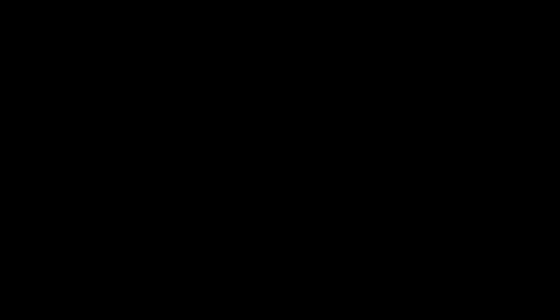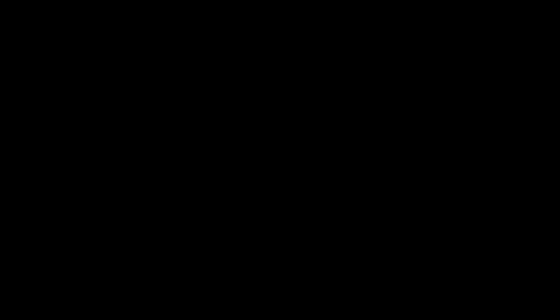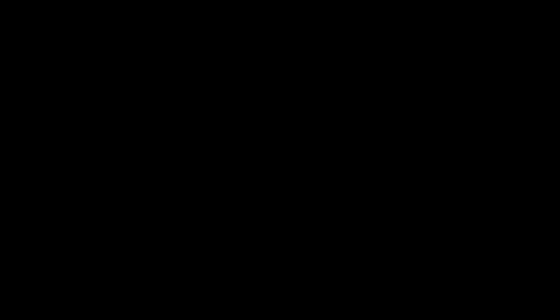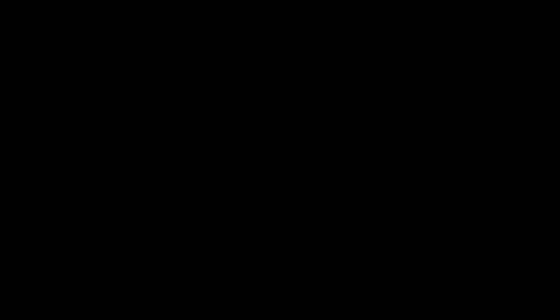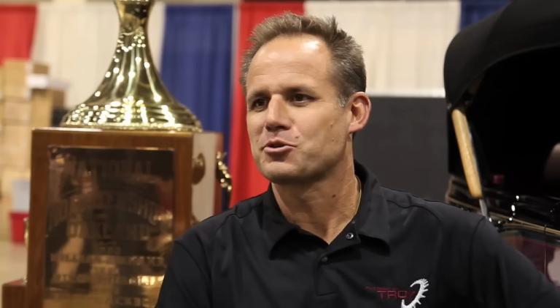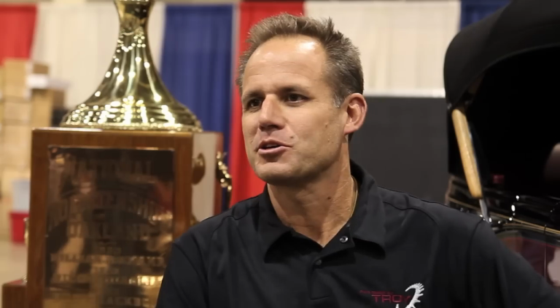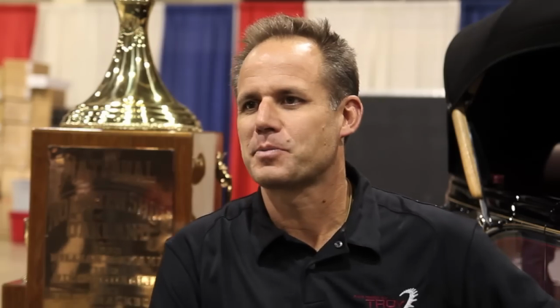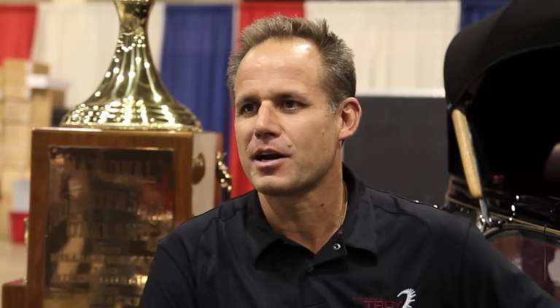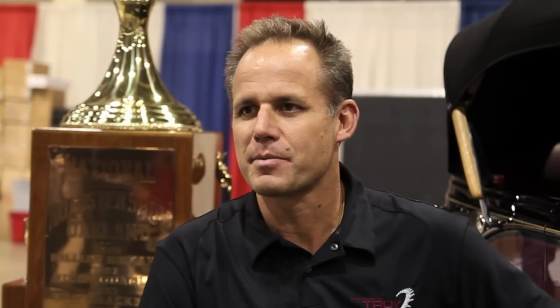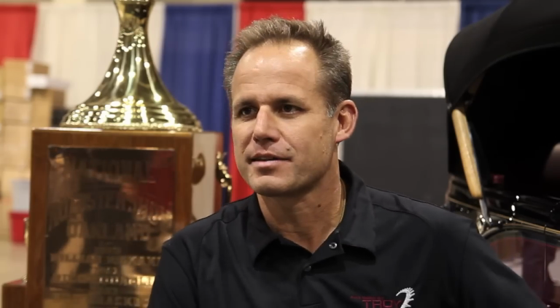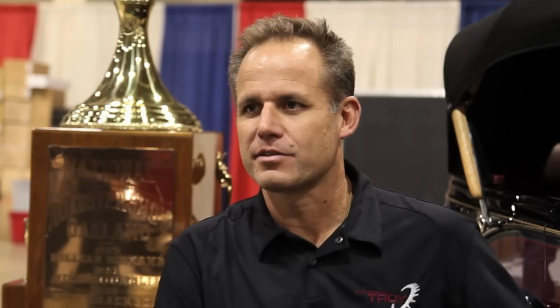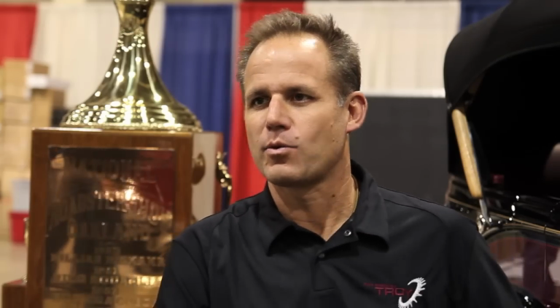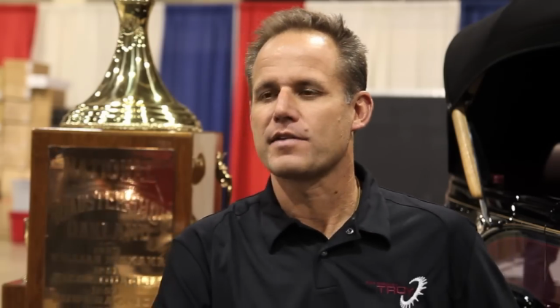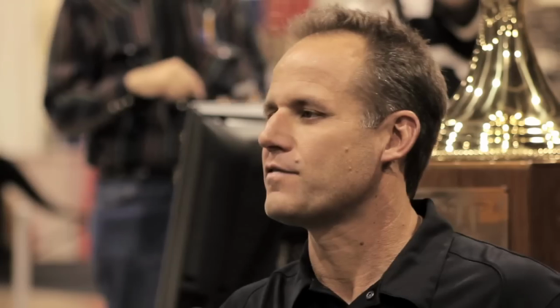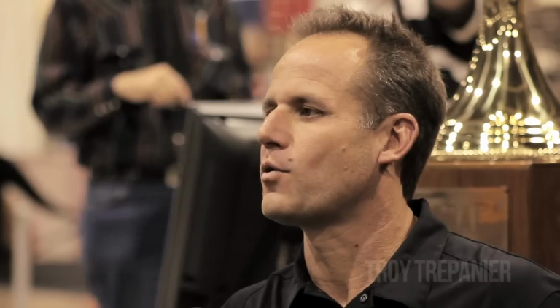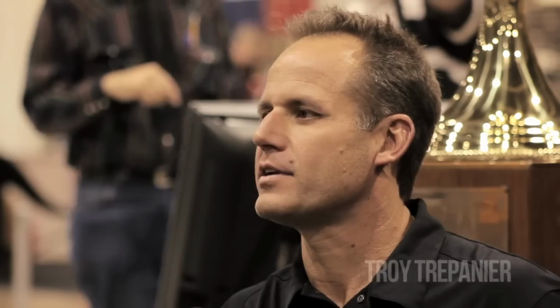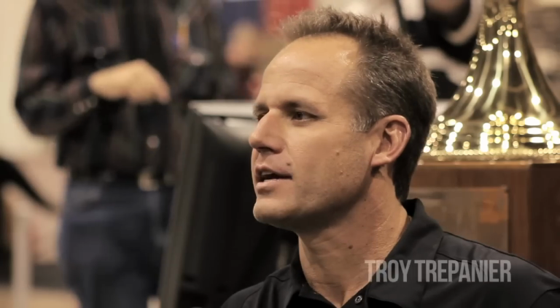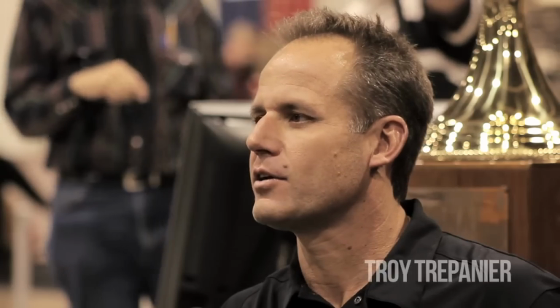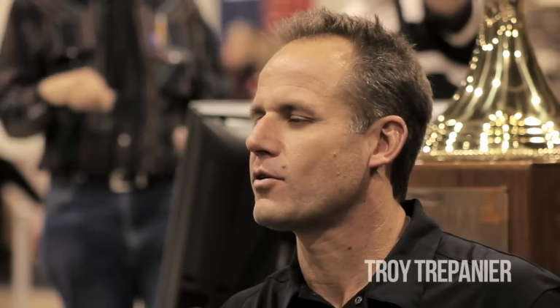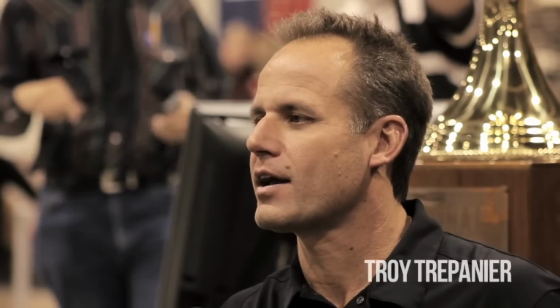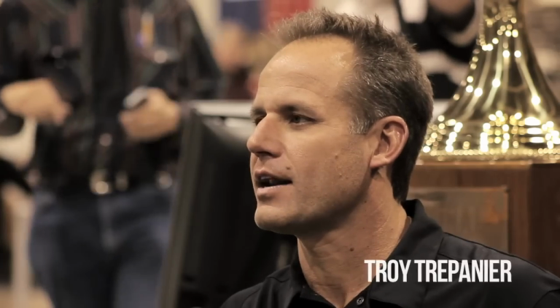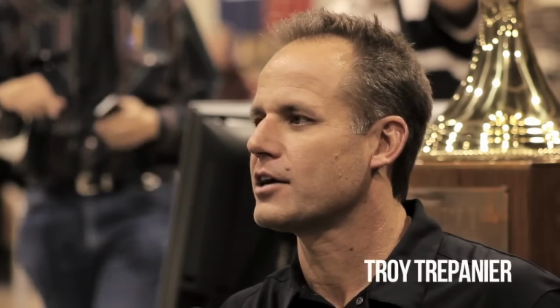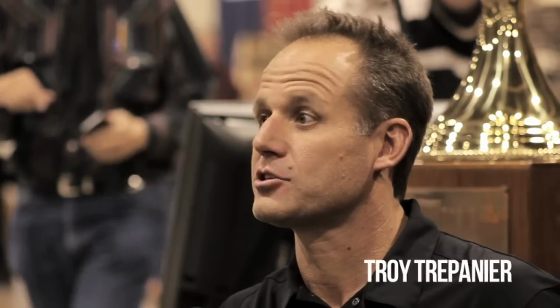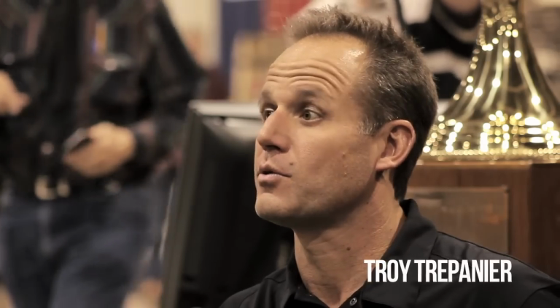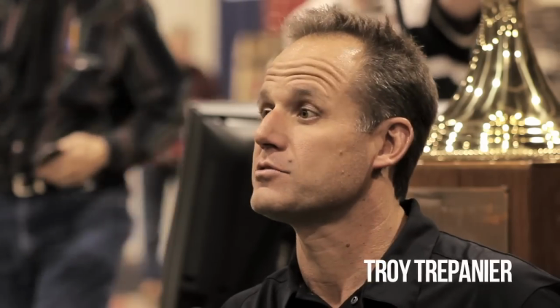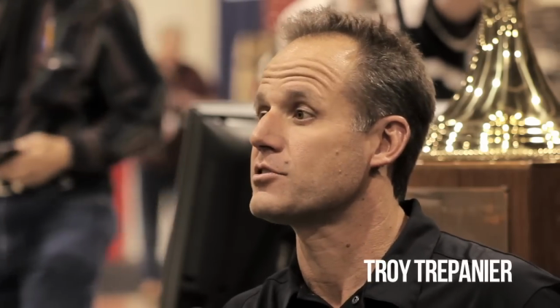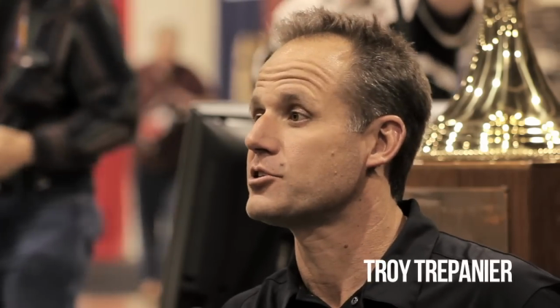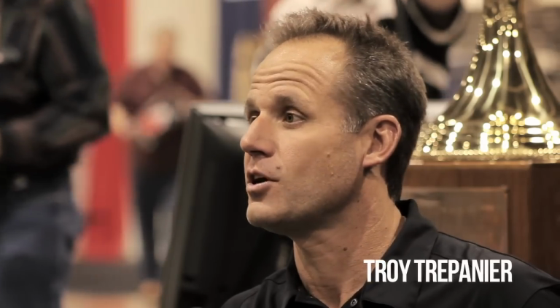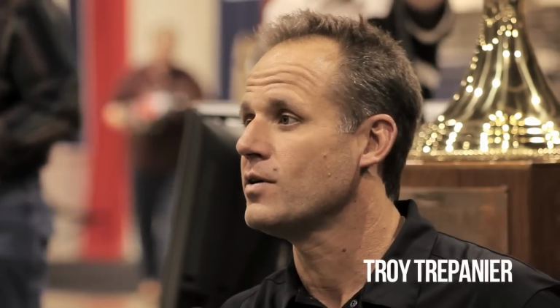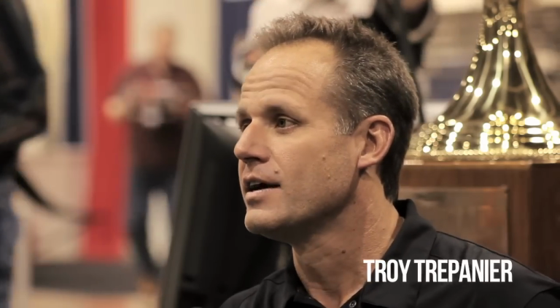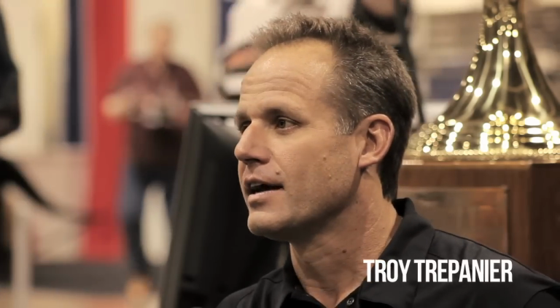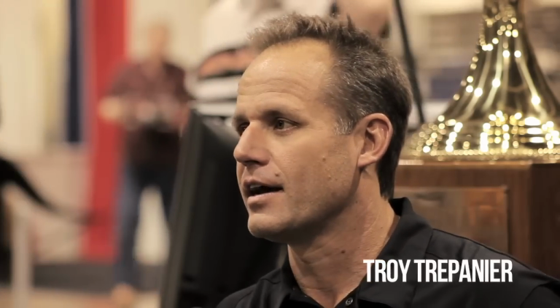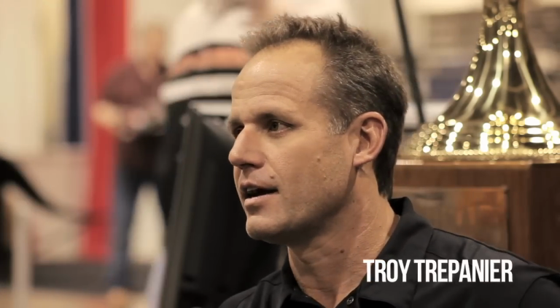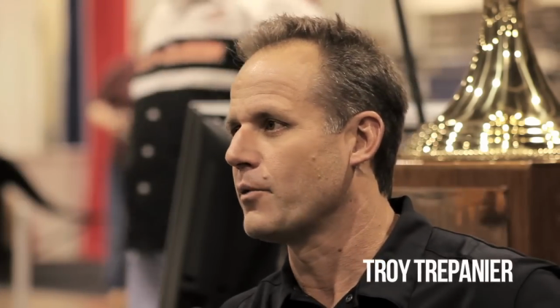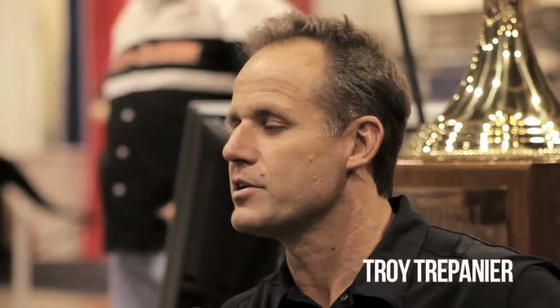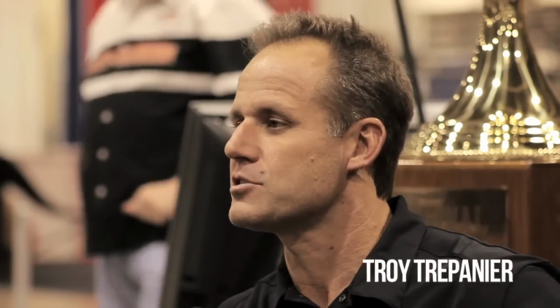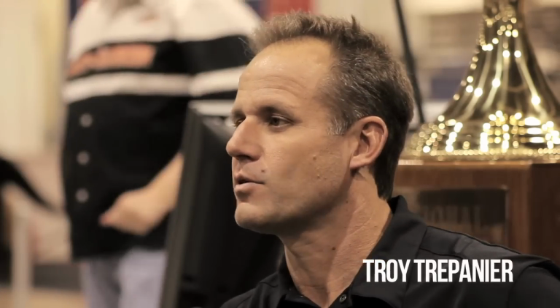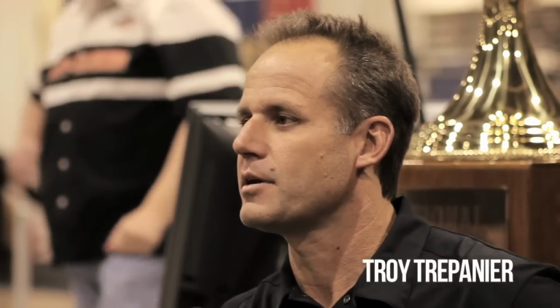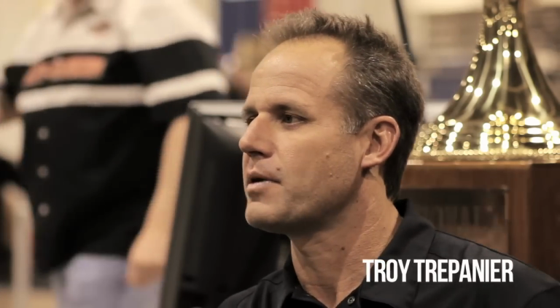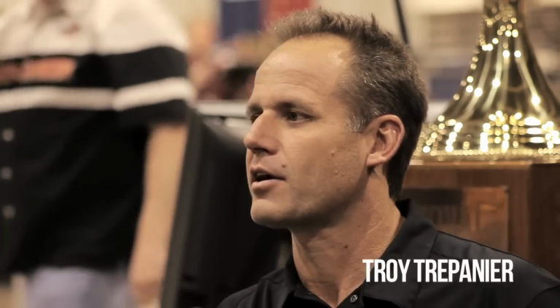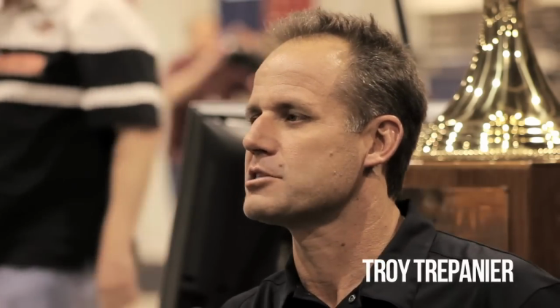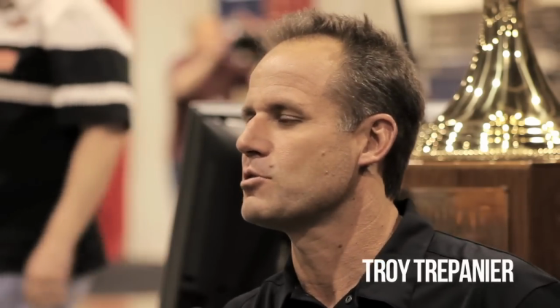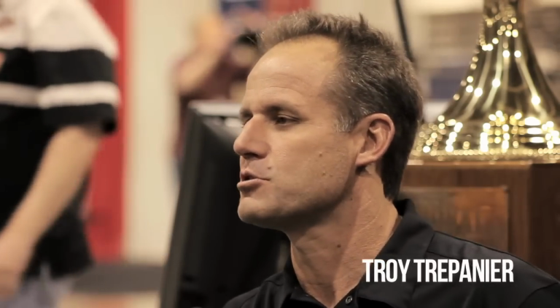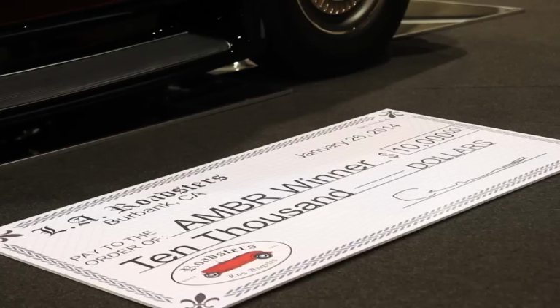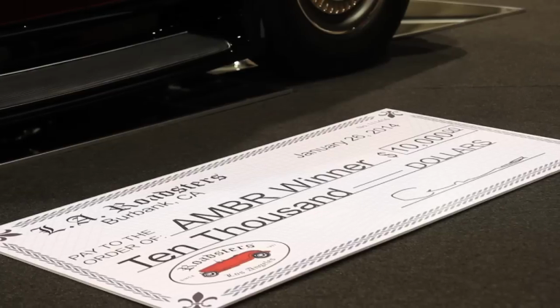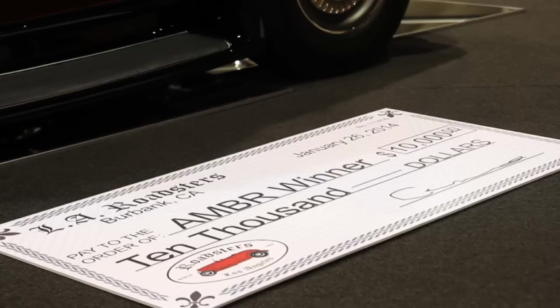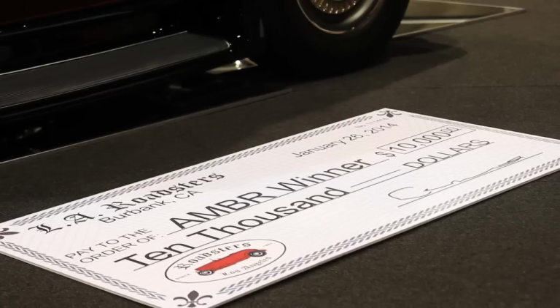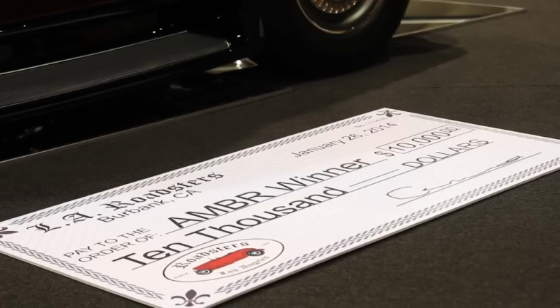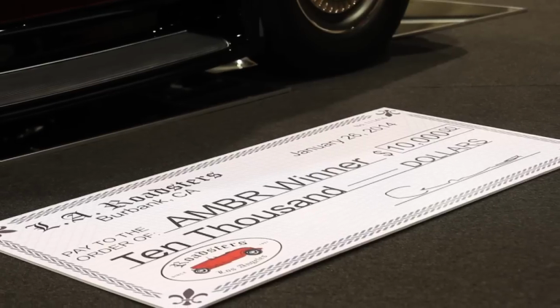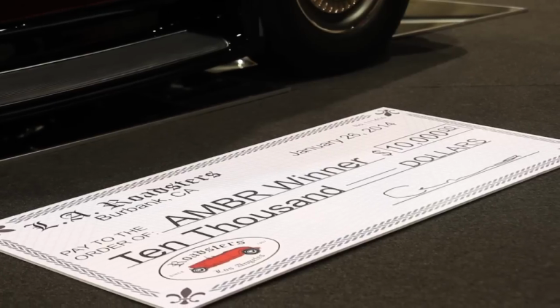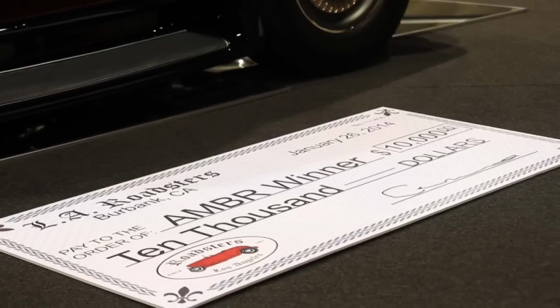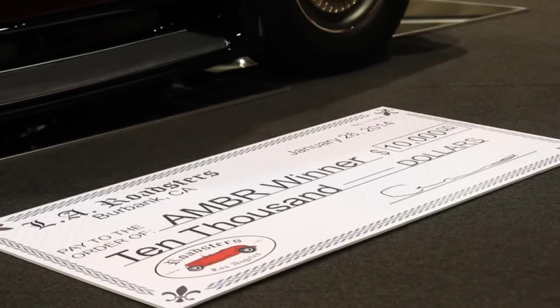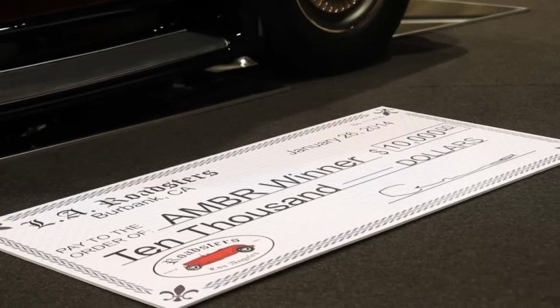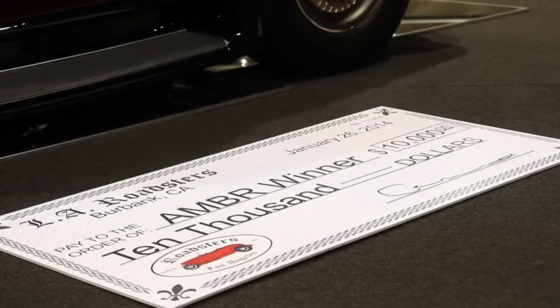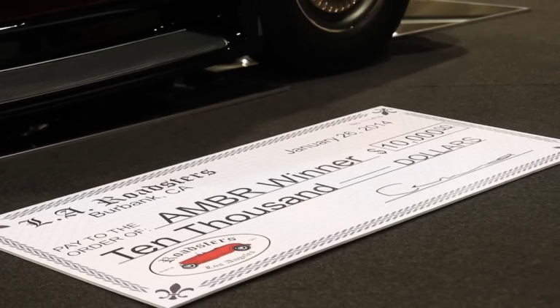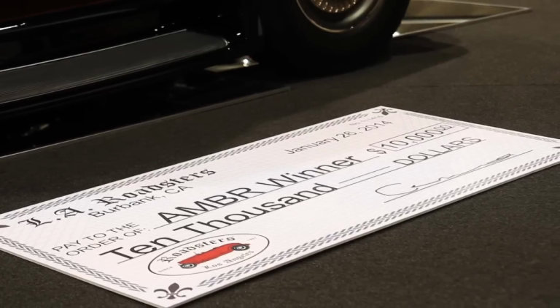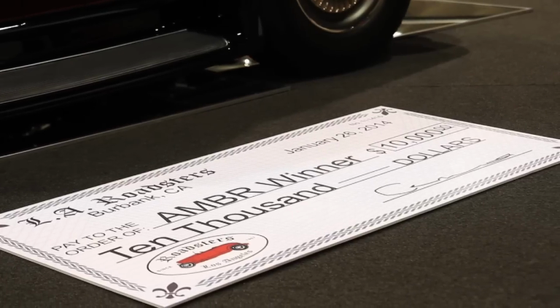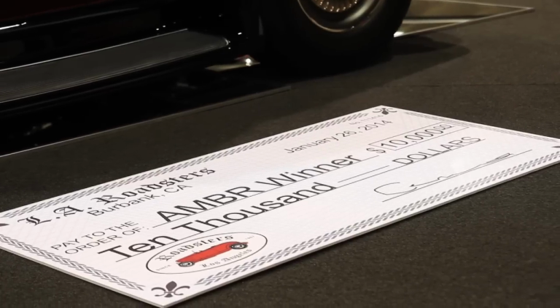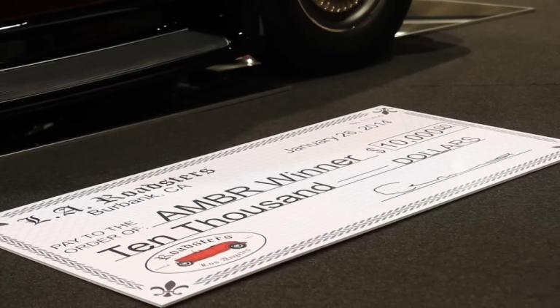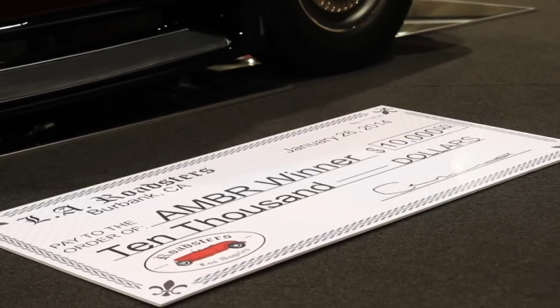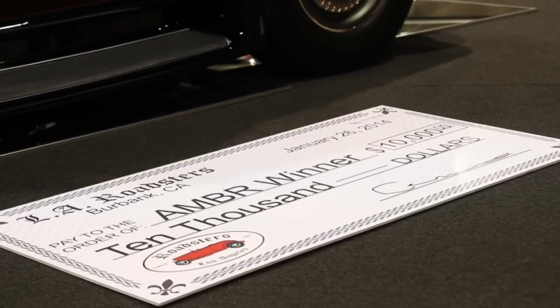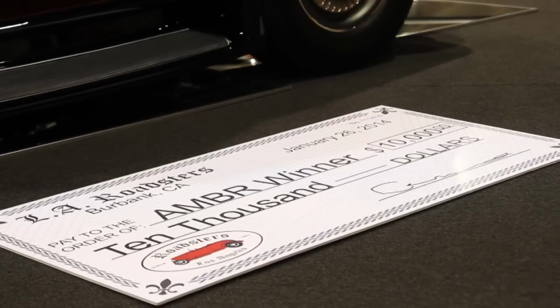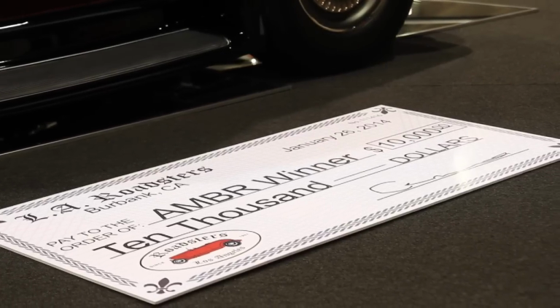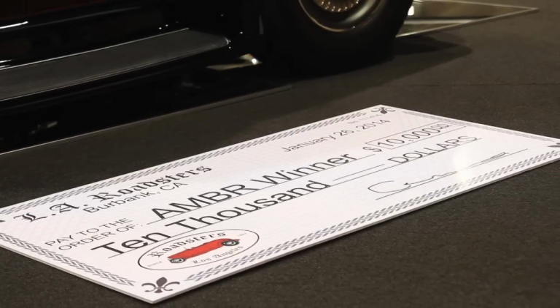Hi, I'm George Prater. I'm at the 2014 Grand National Roadster Show, and we just won the America's Most Beautiful Roadster for 2014 with this '35 Fate.